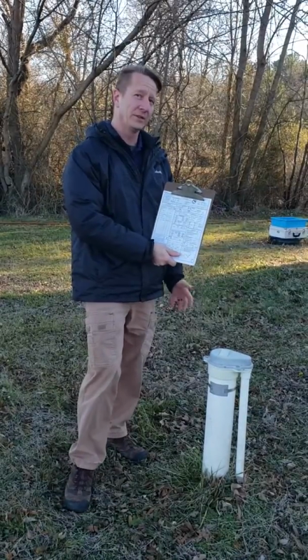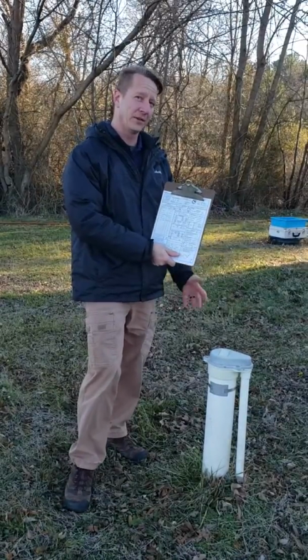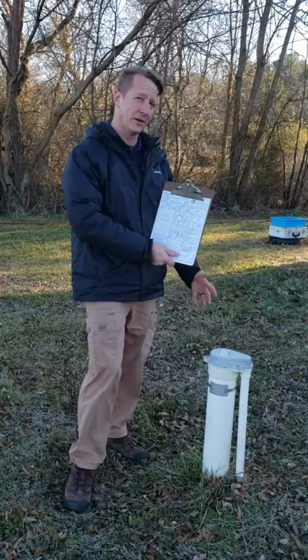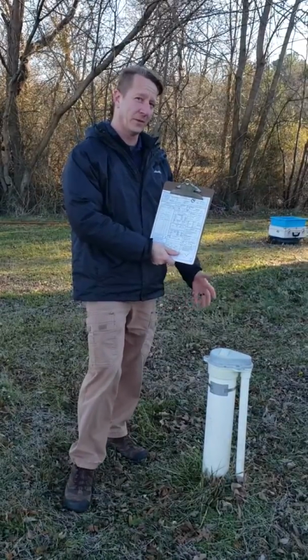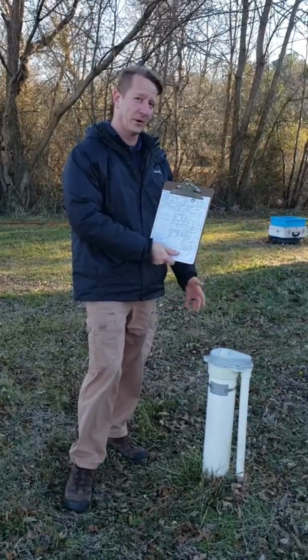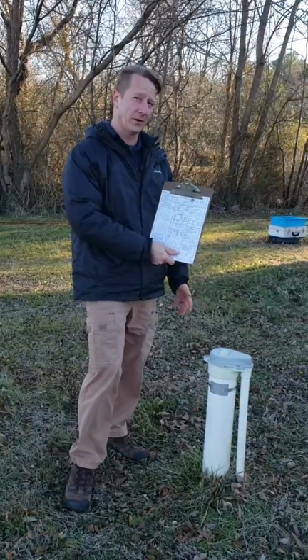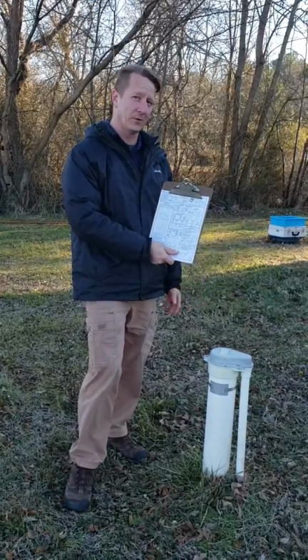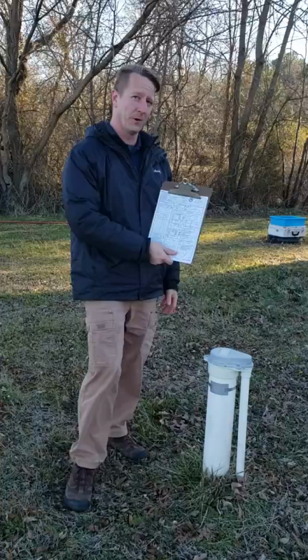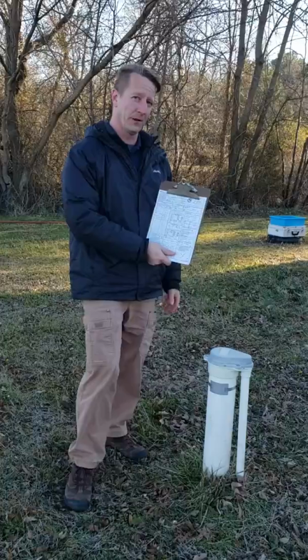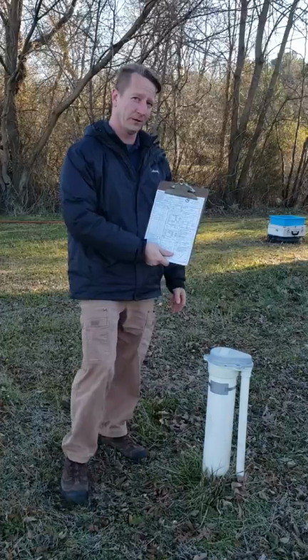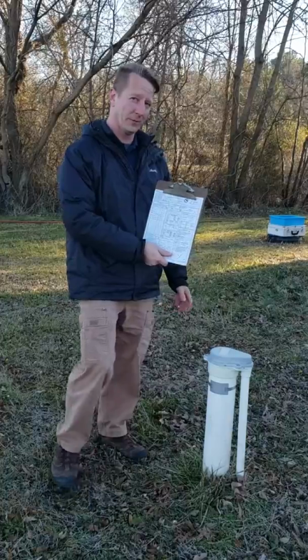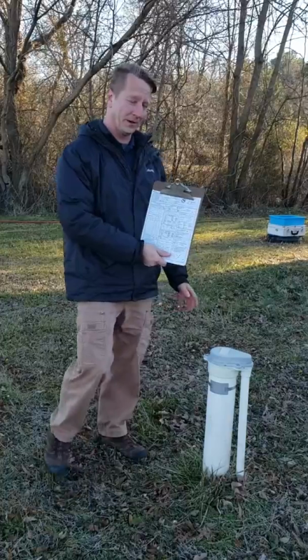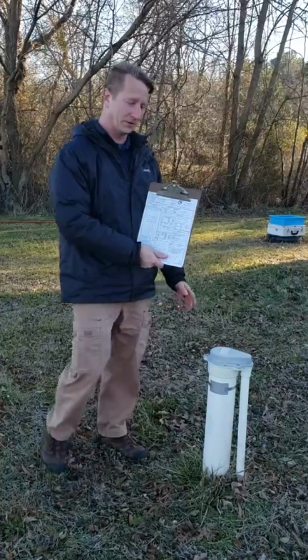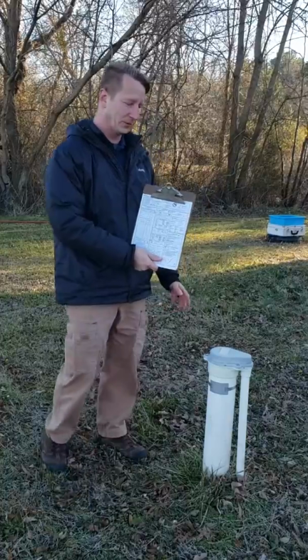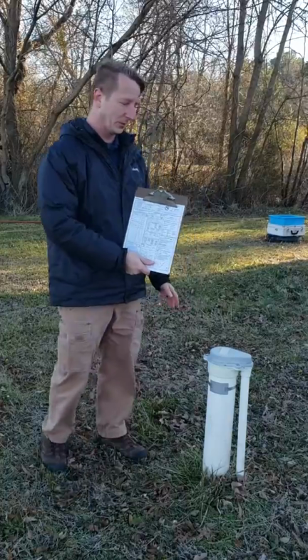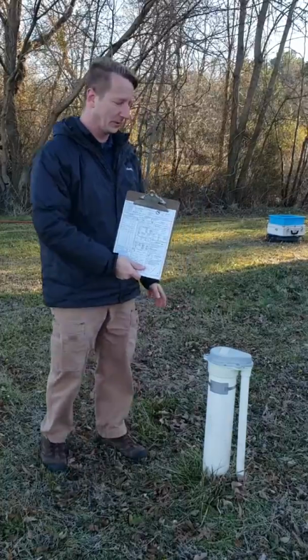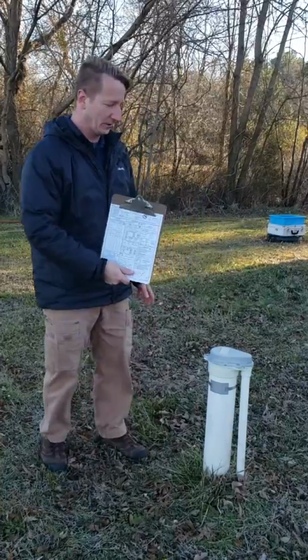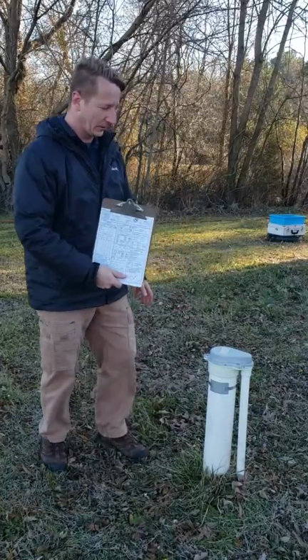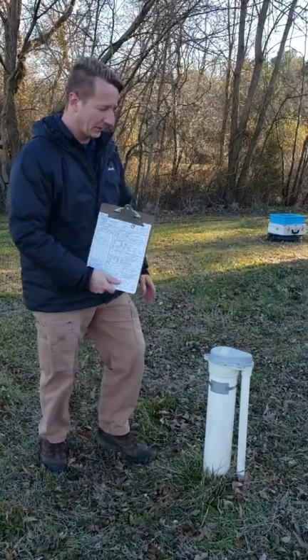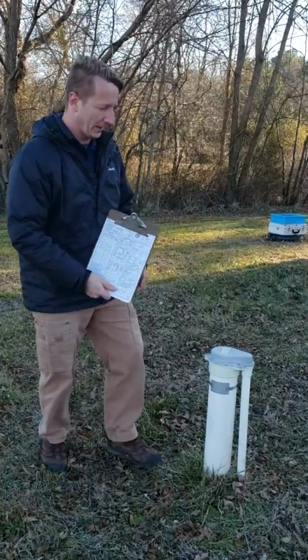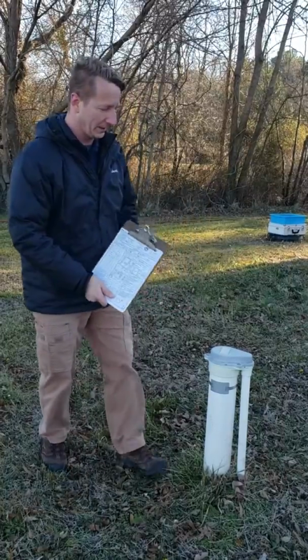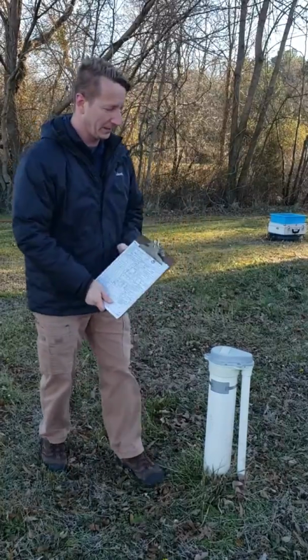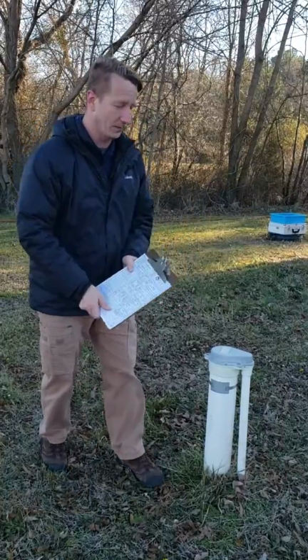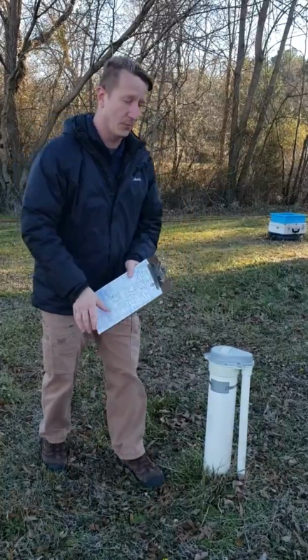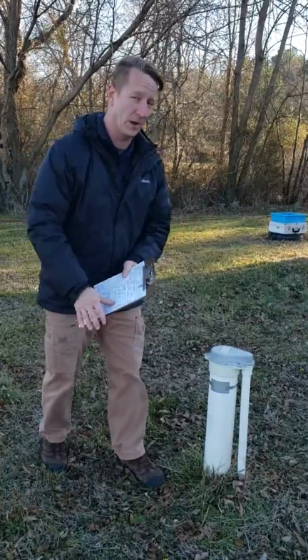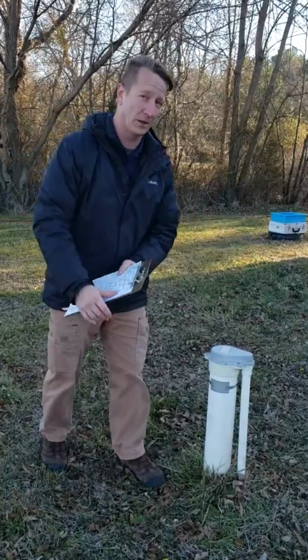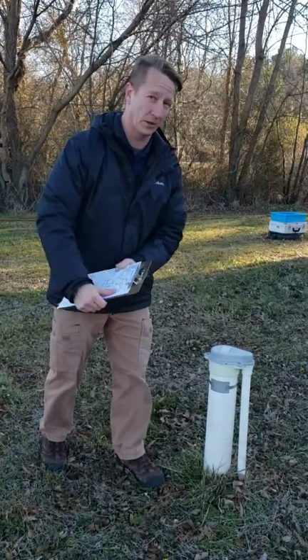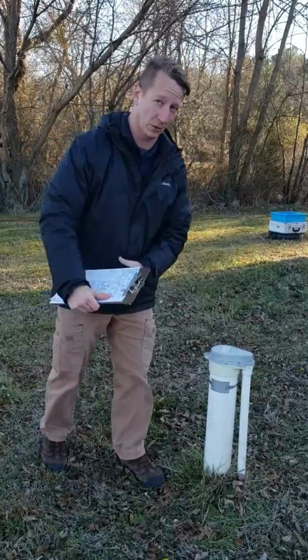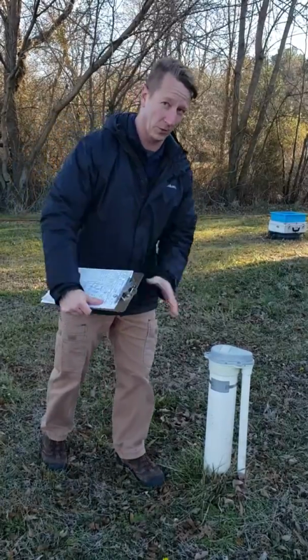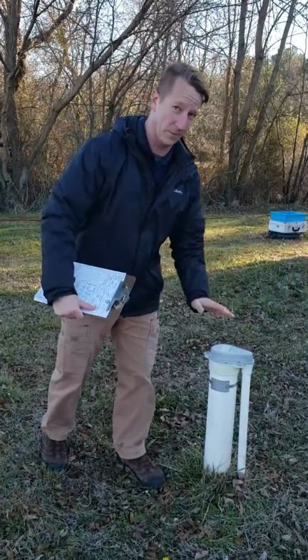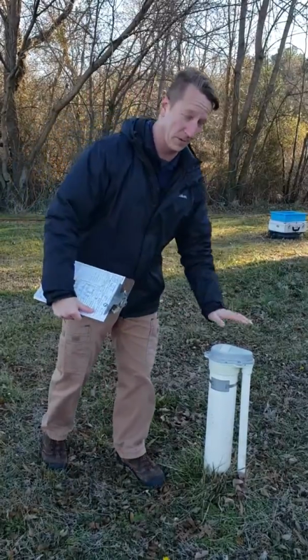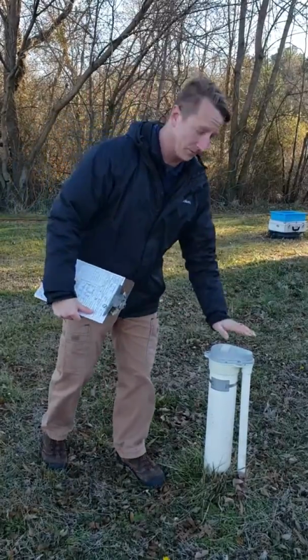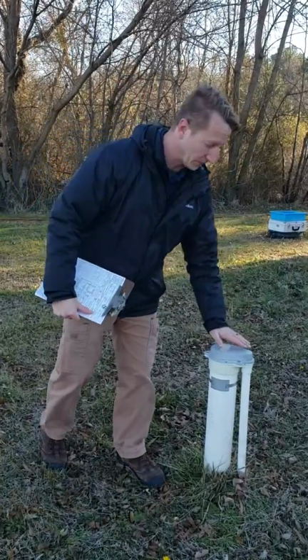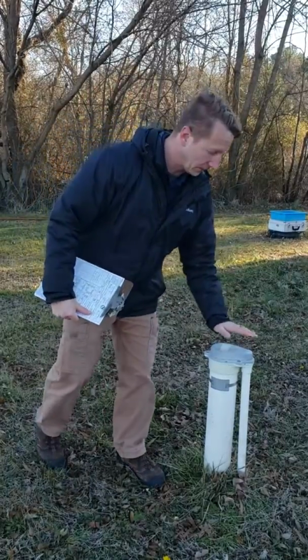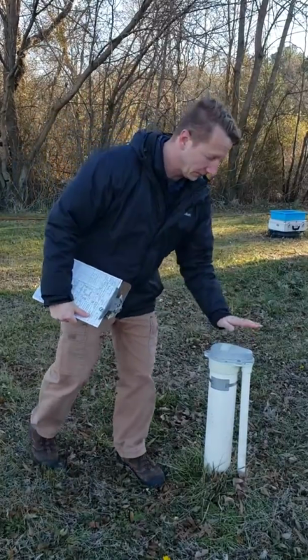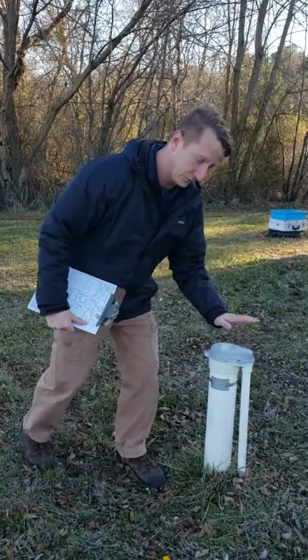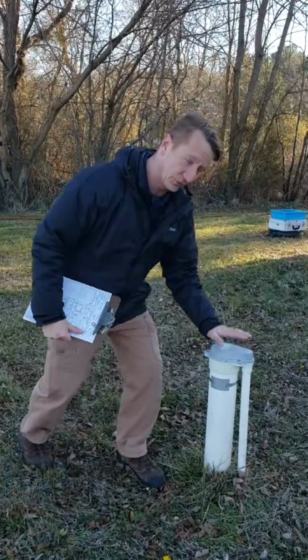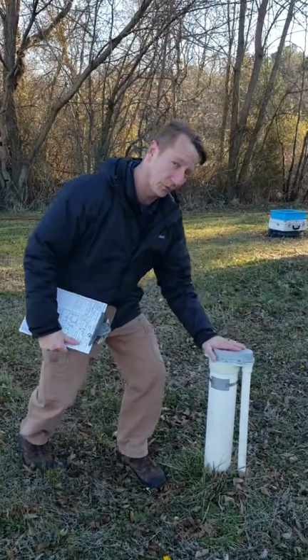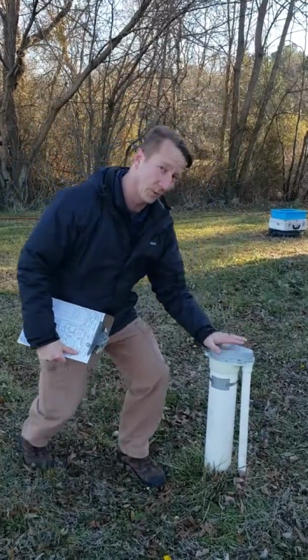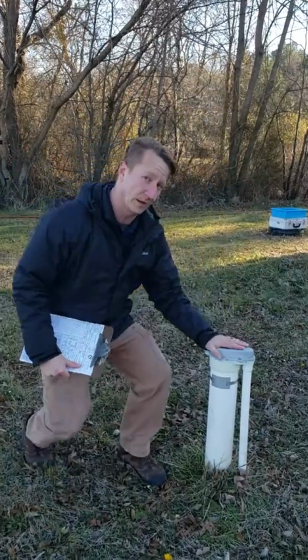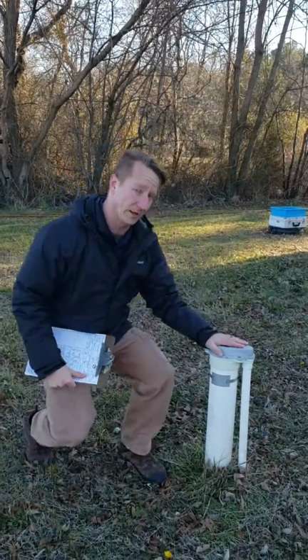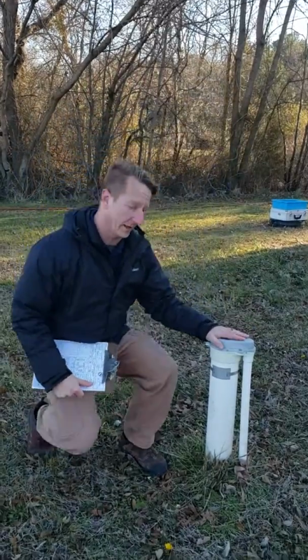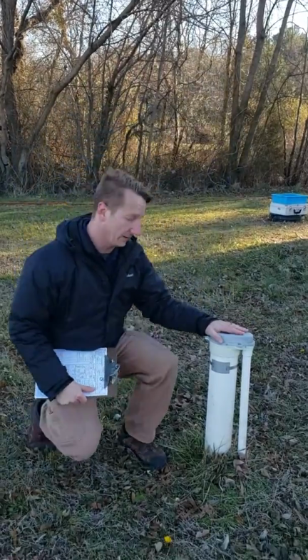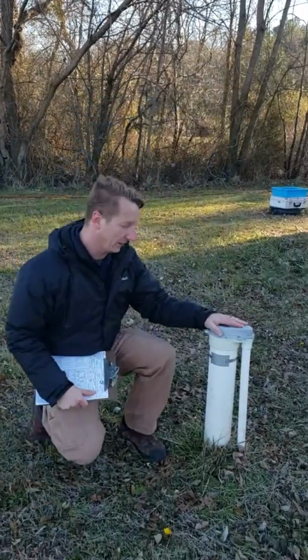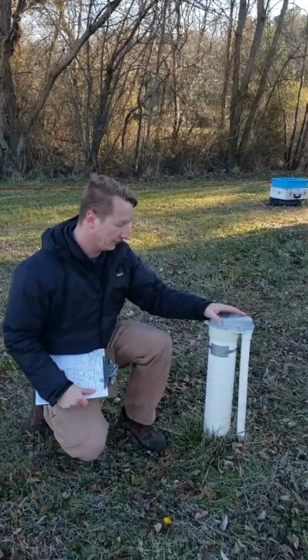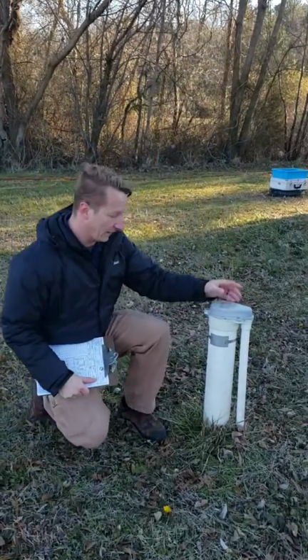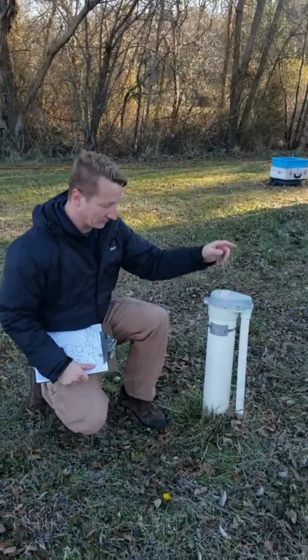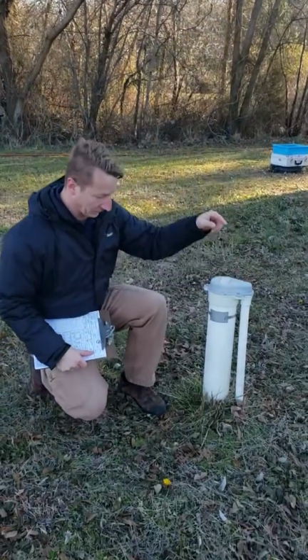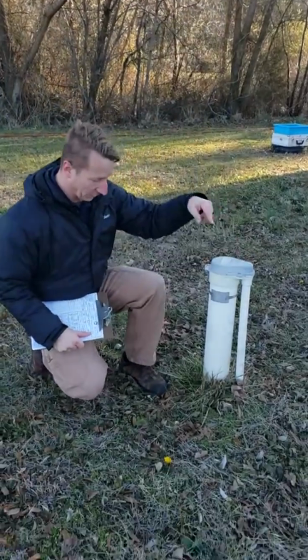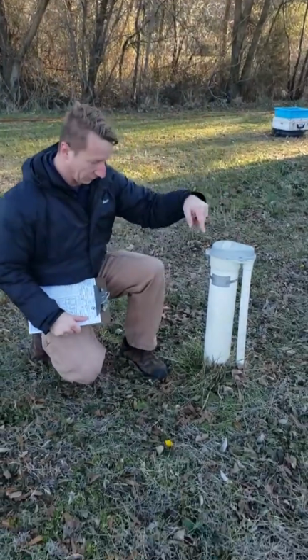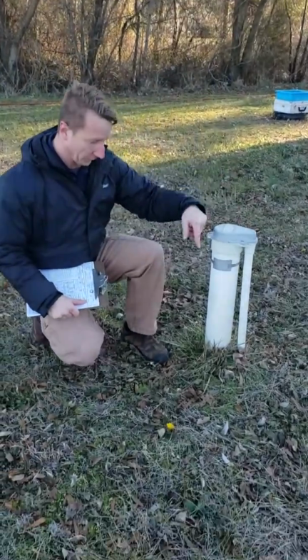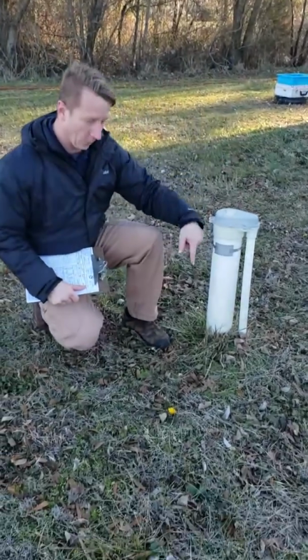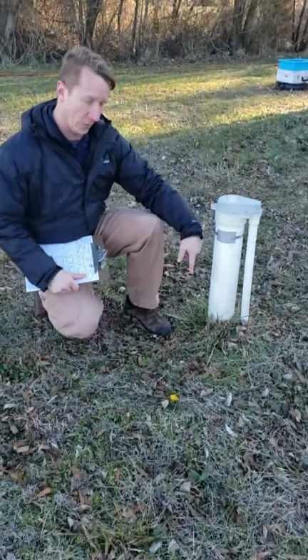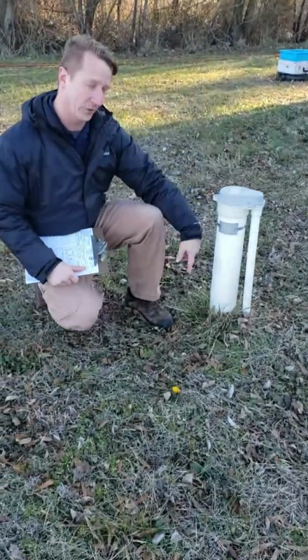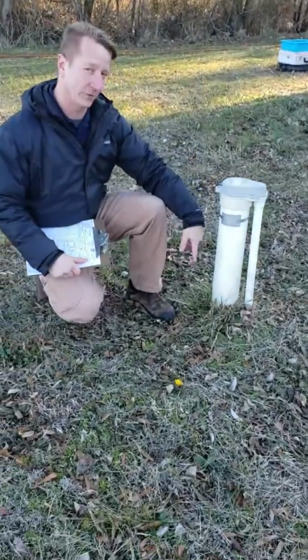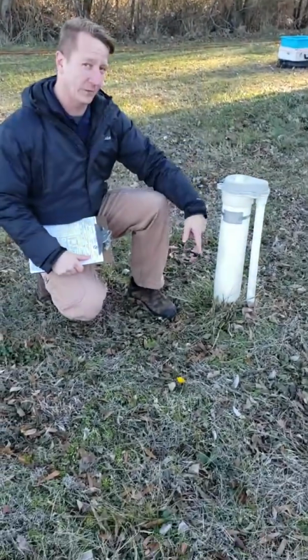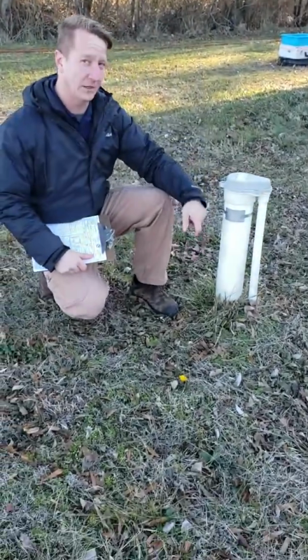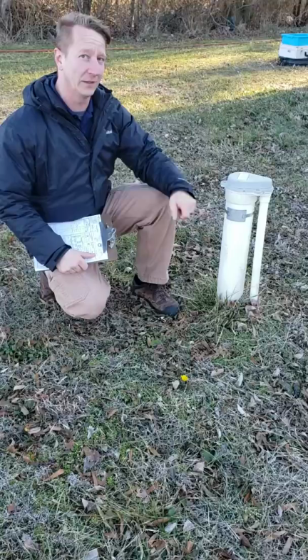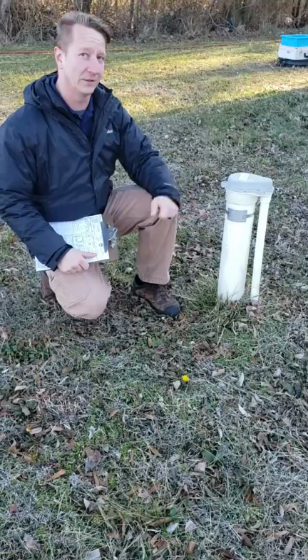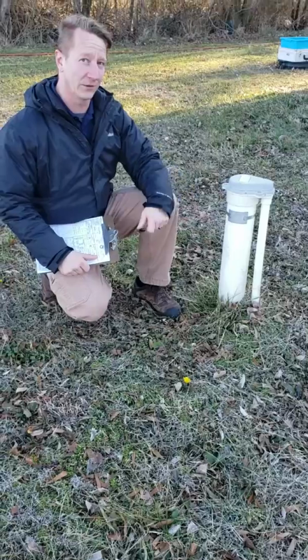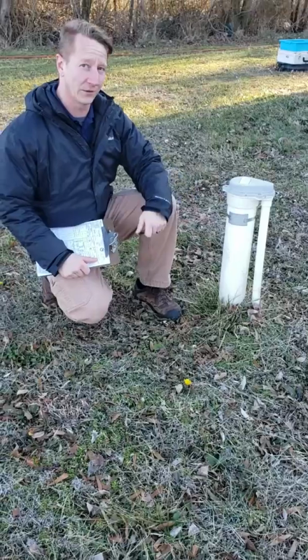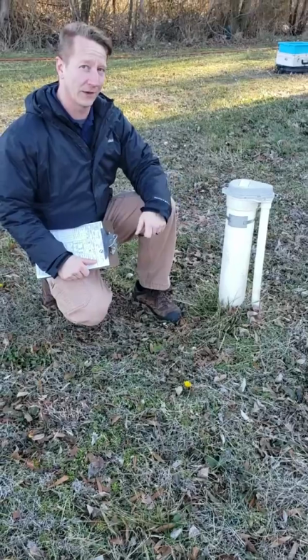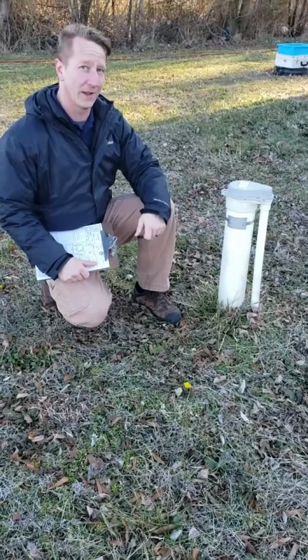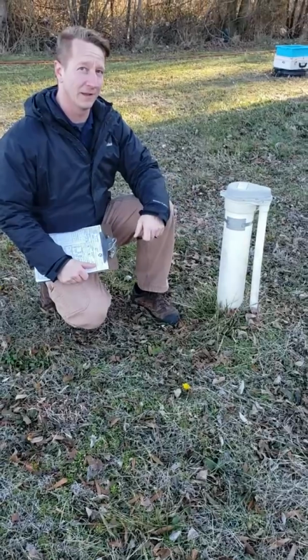The second part of your well inspection is we're going to be looking at the well equipment. This is your well head — this actually goes 400 feet into the ground.